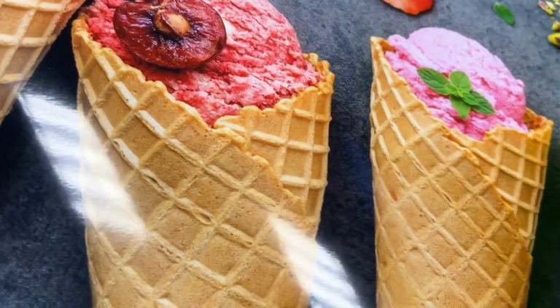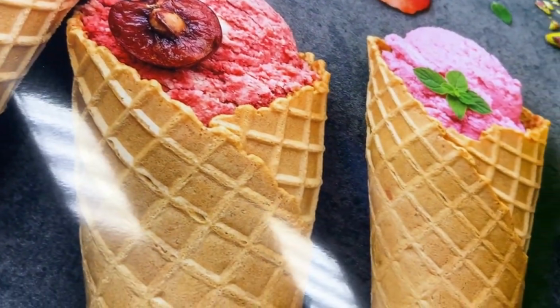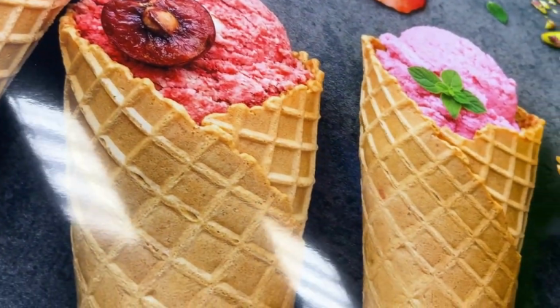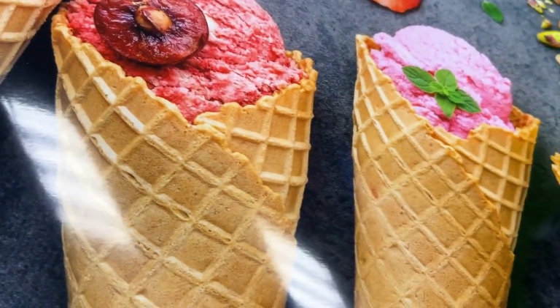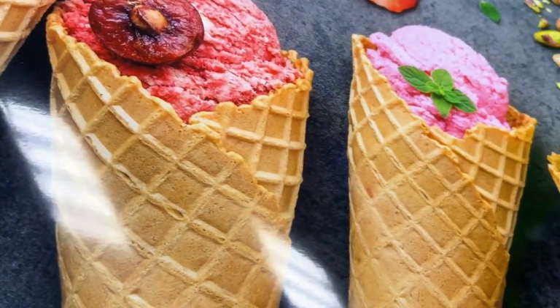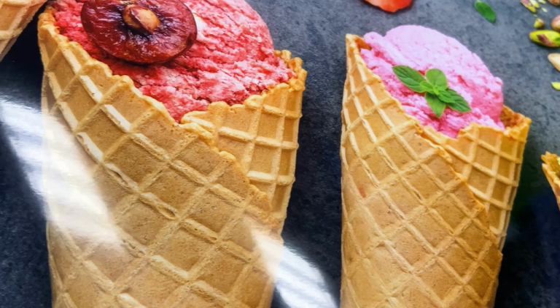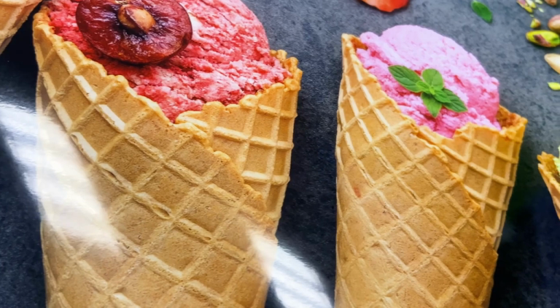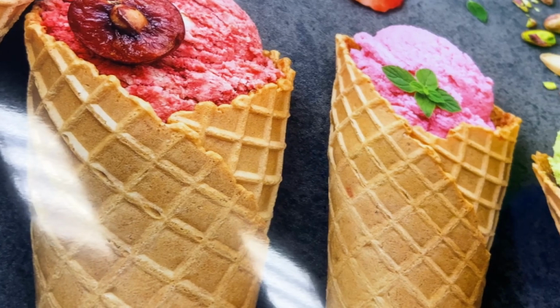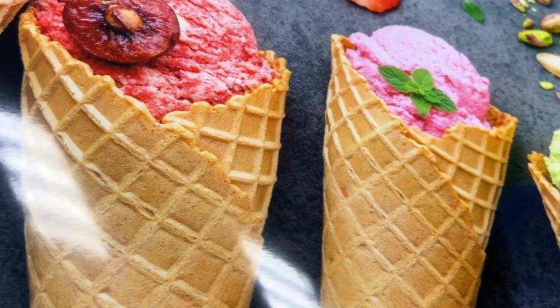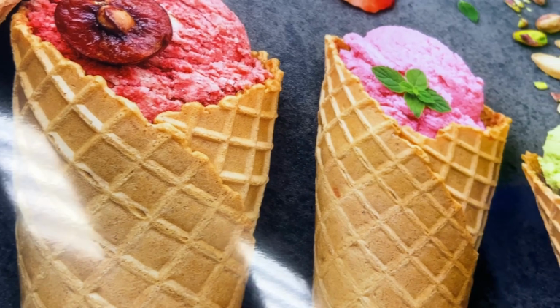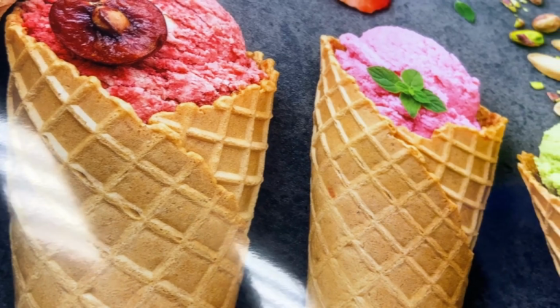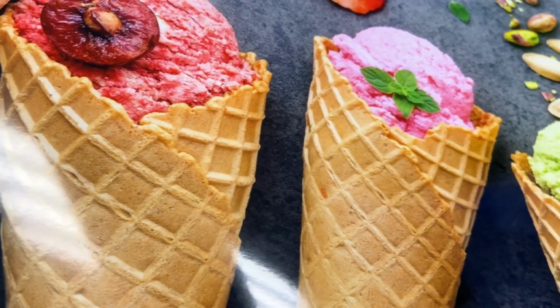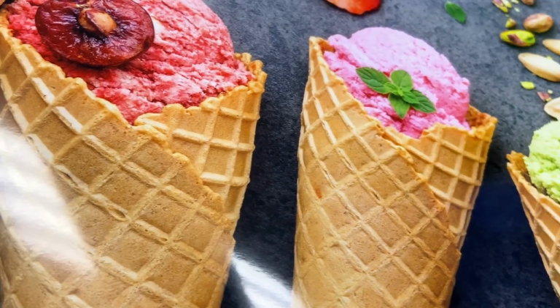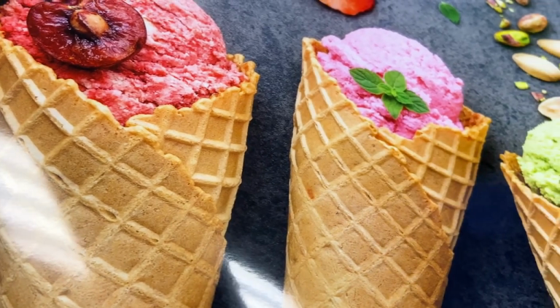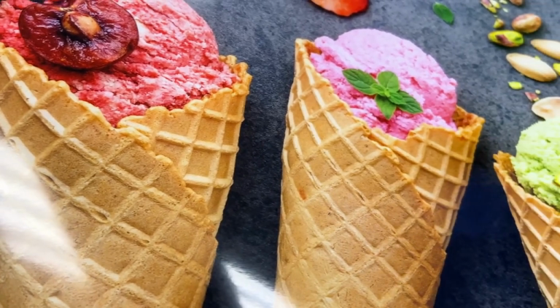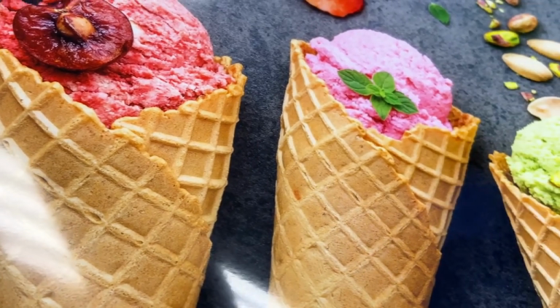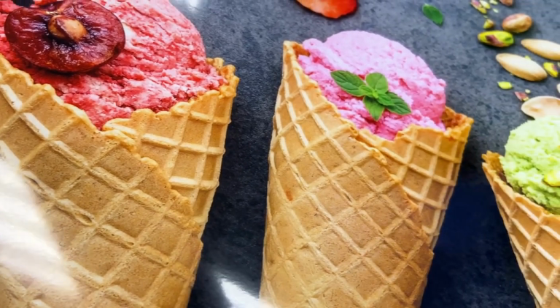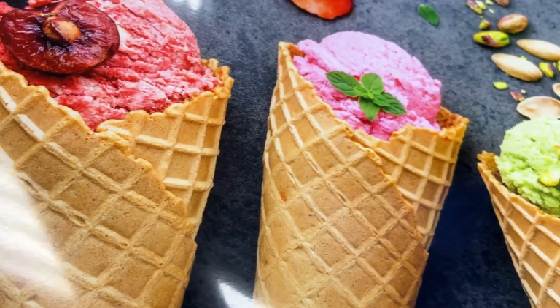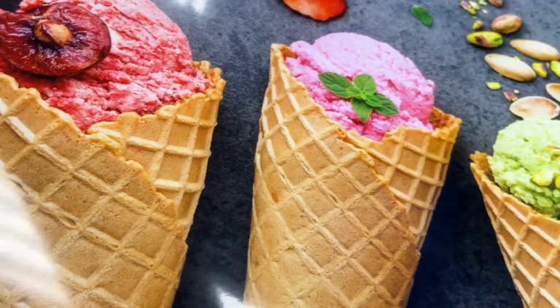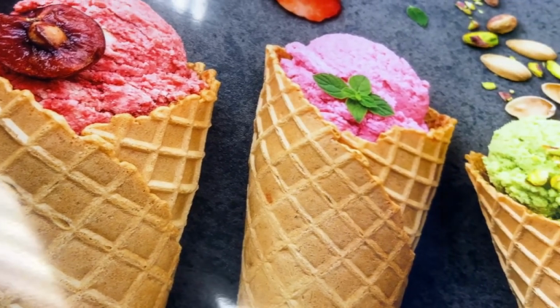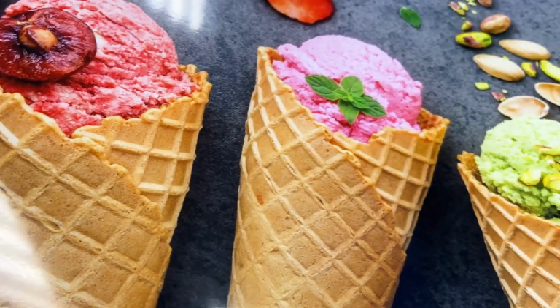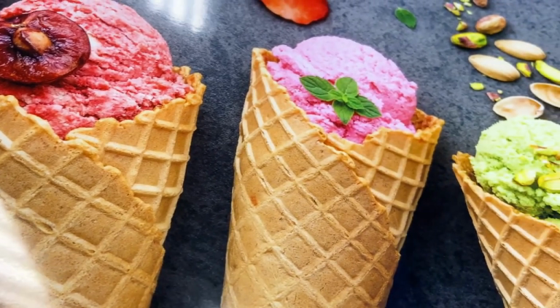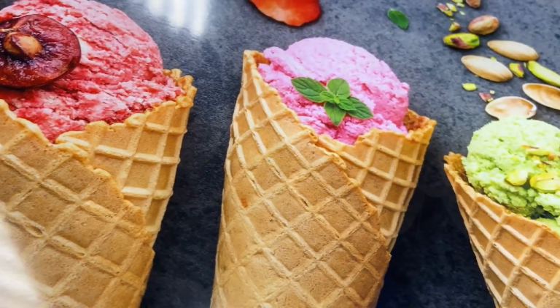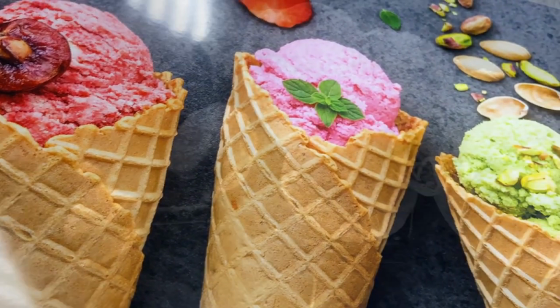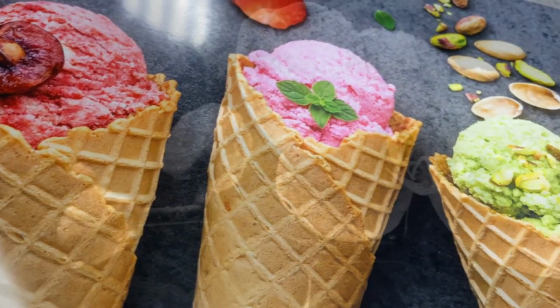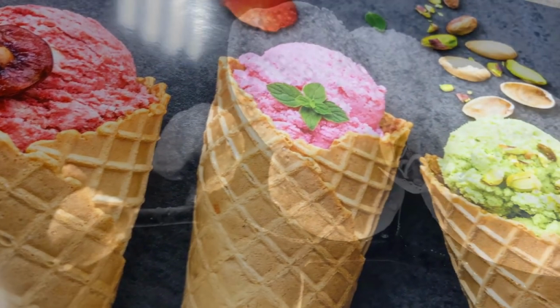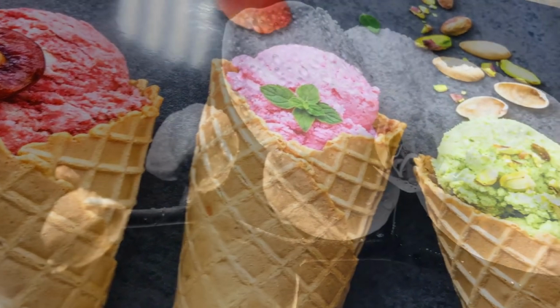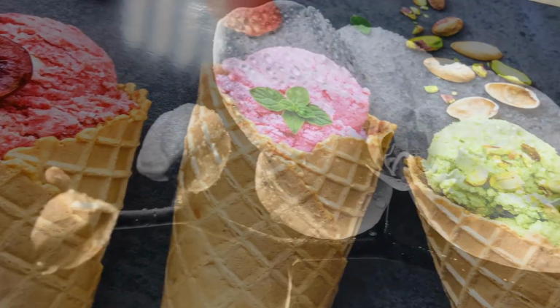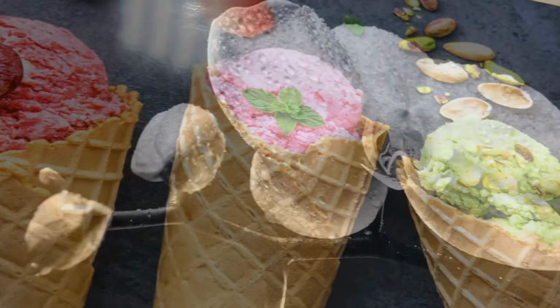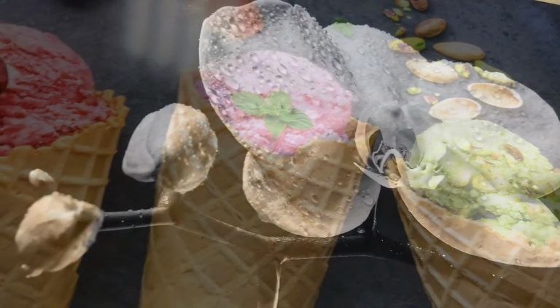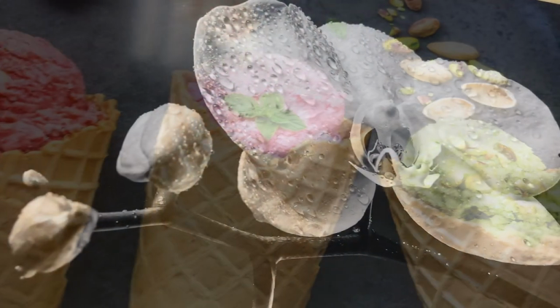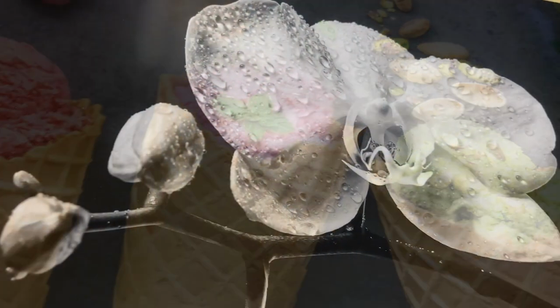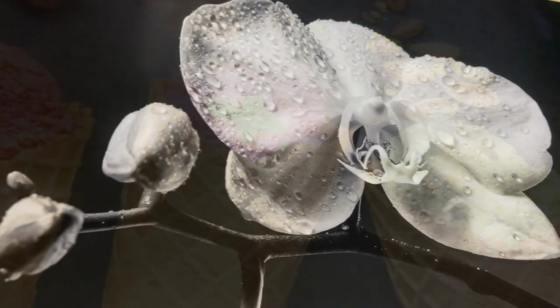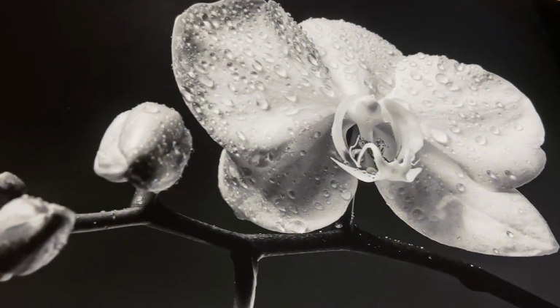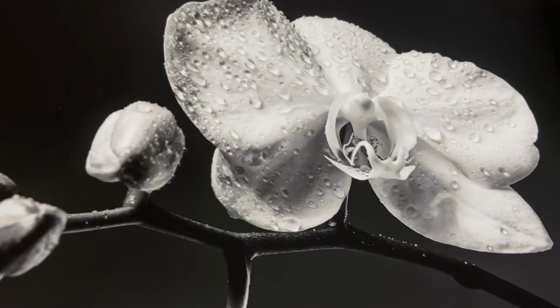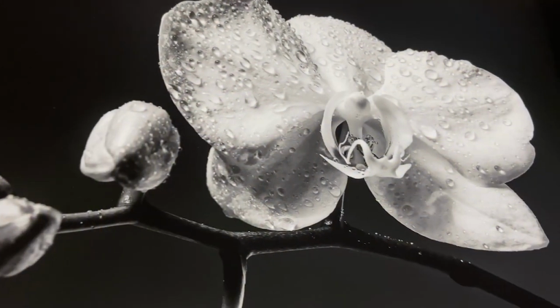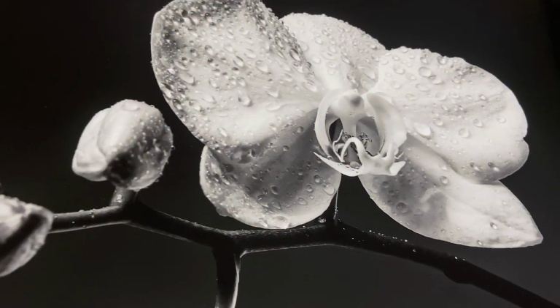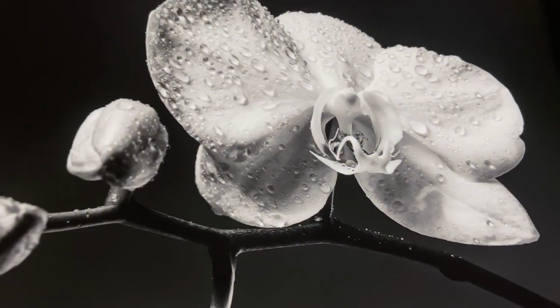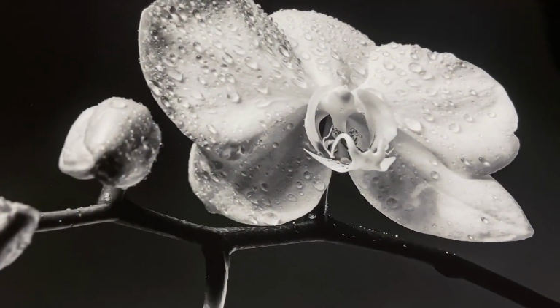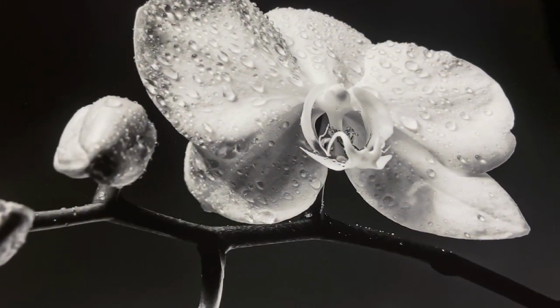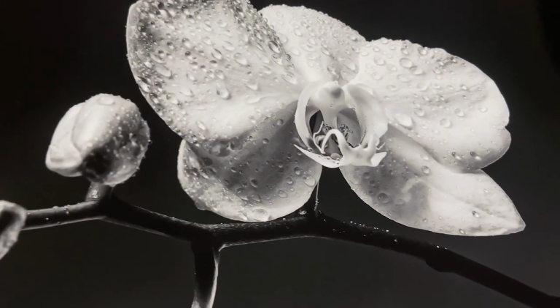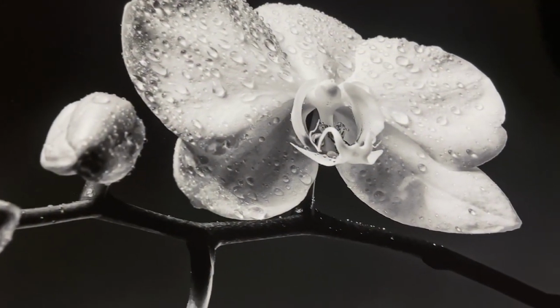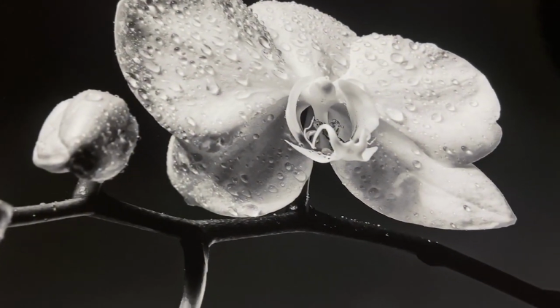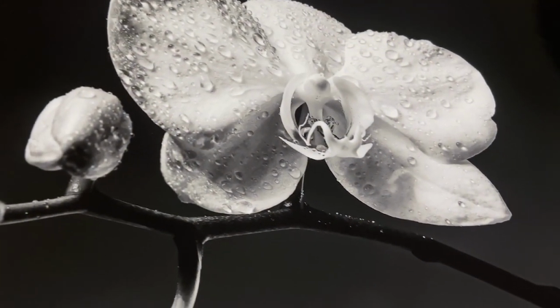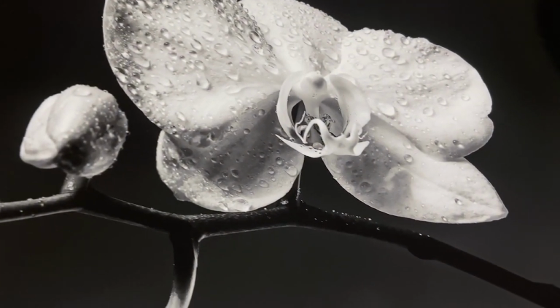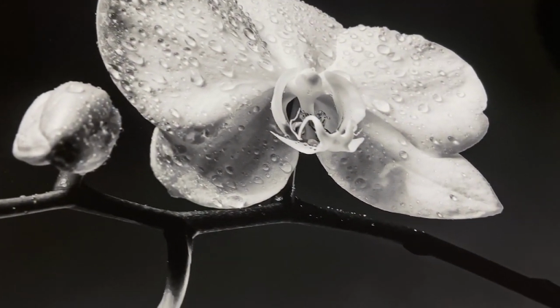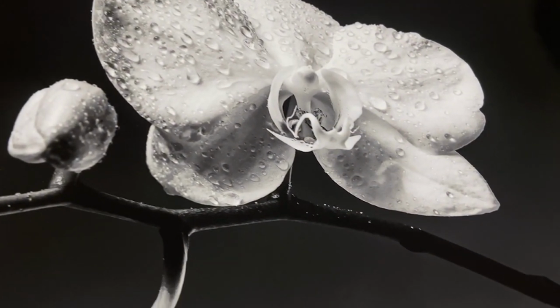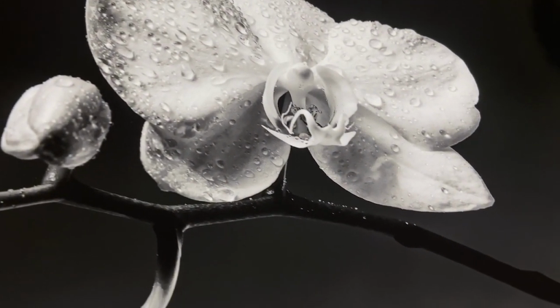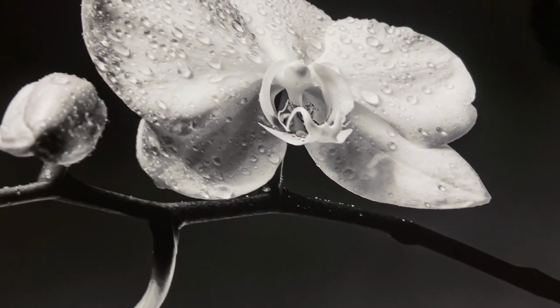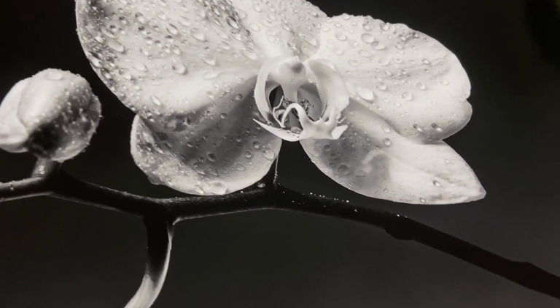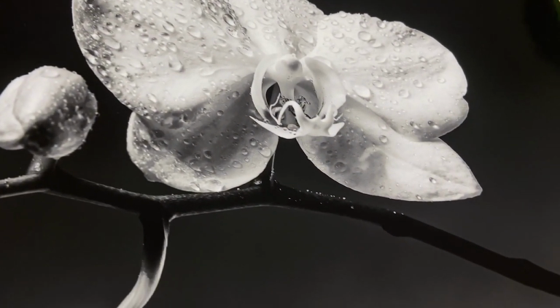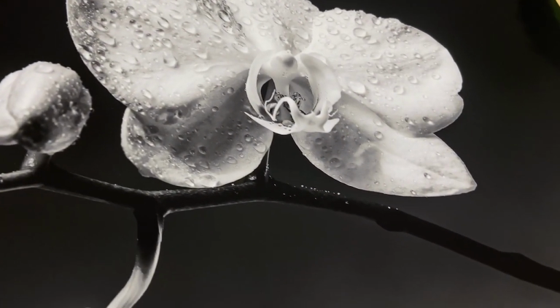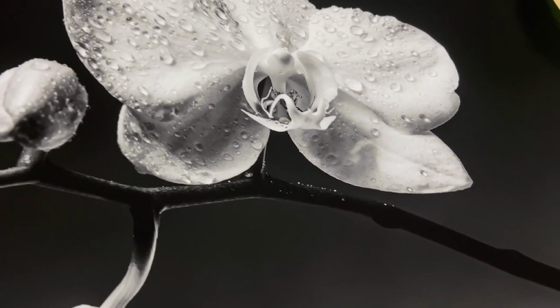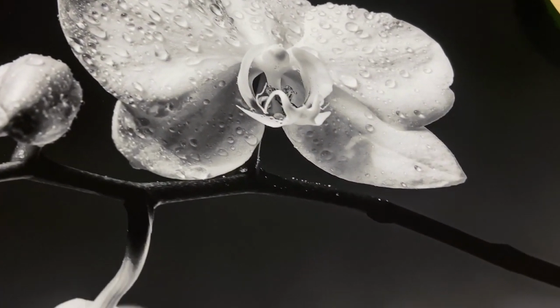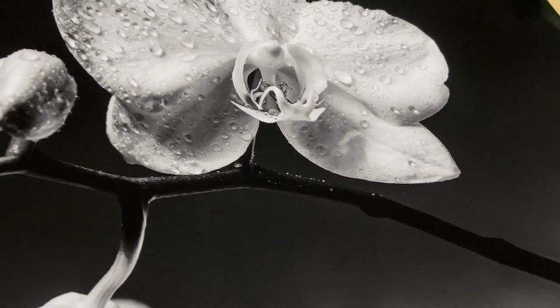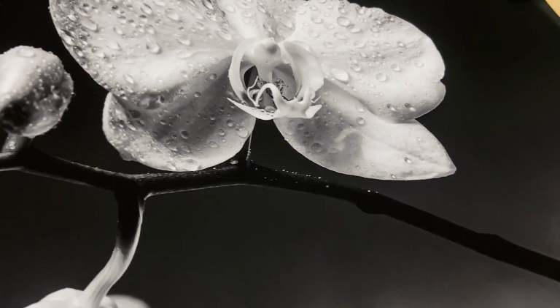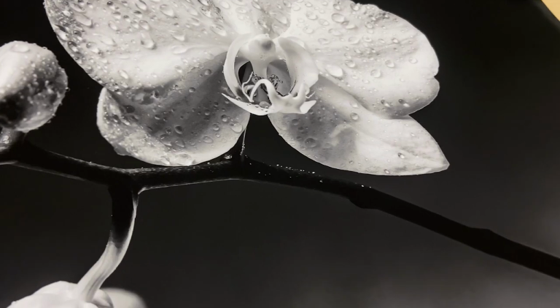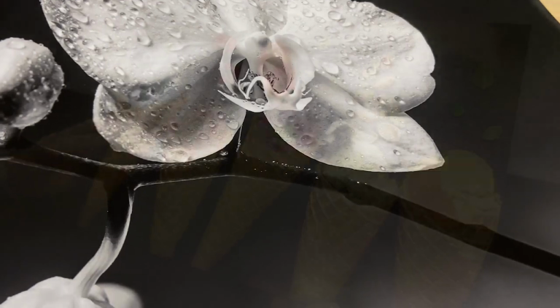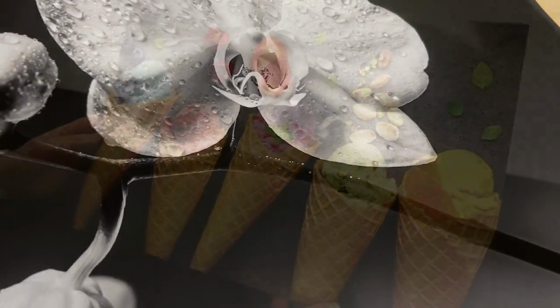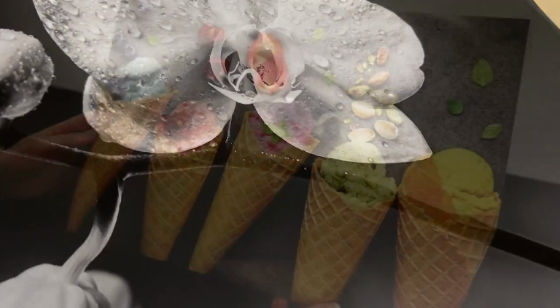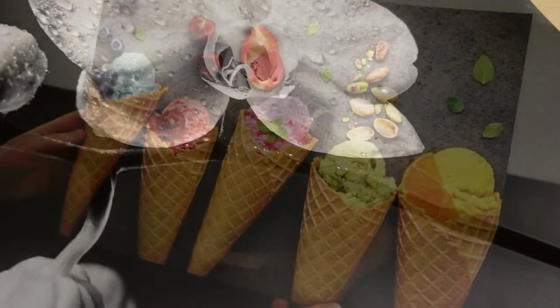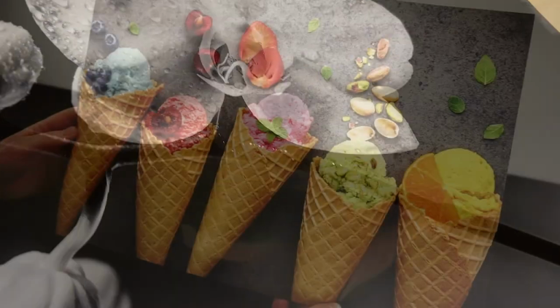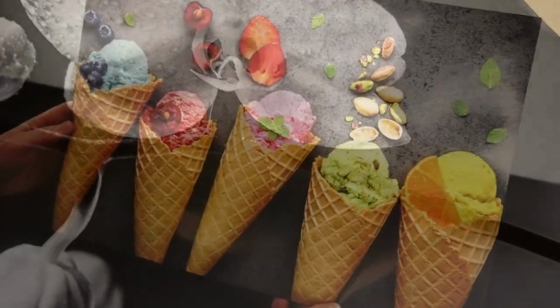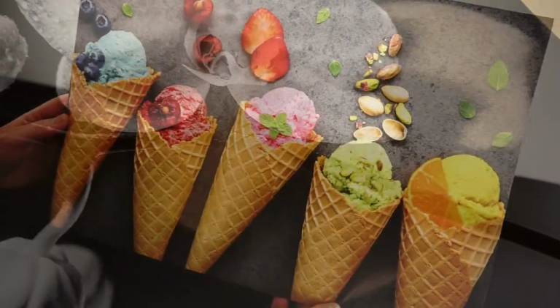Its microporous coating has a high level of water and fade resistance, ensuring your prints look as good as new for years to come.